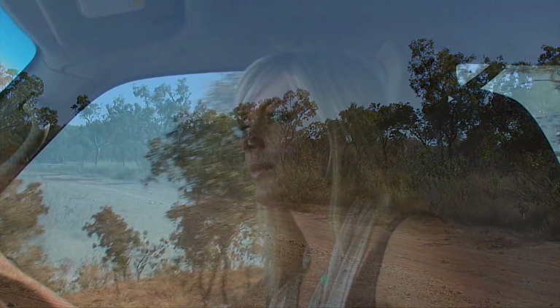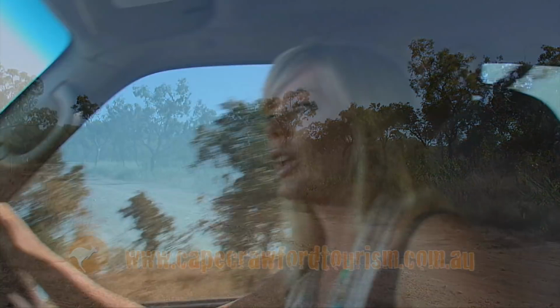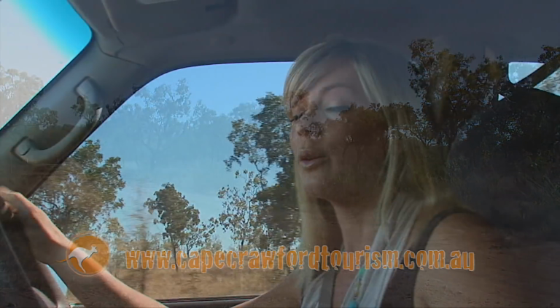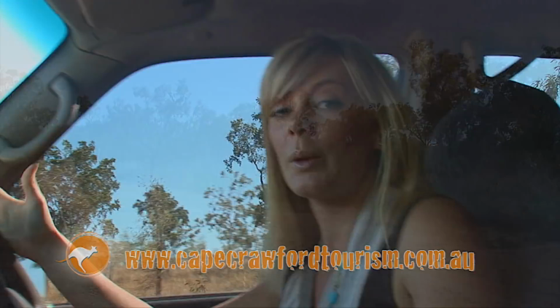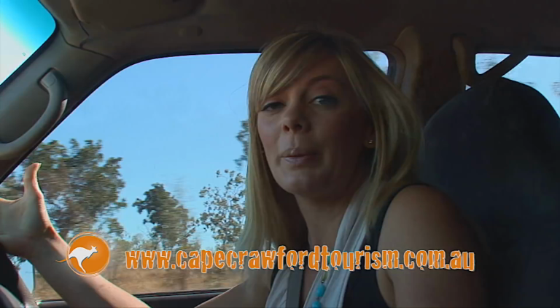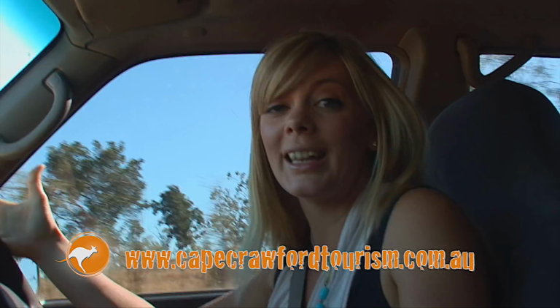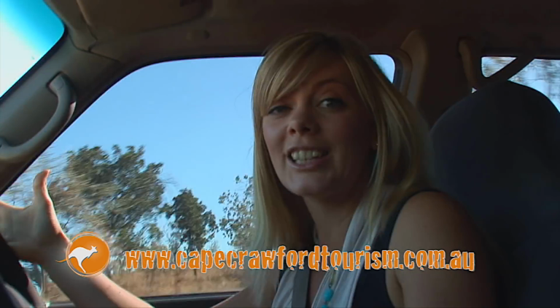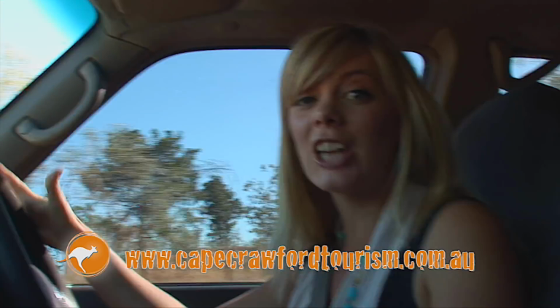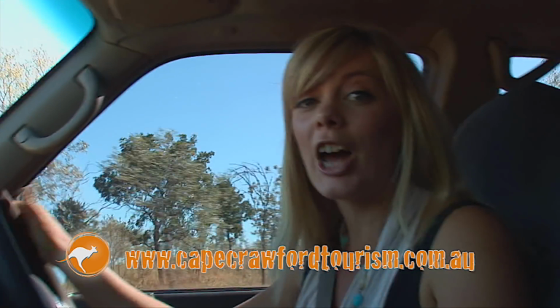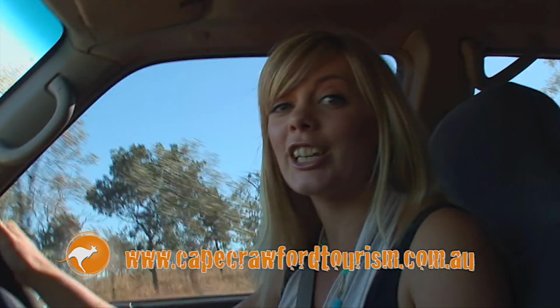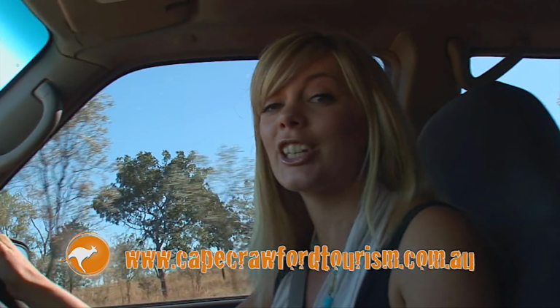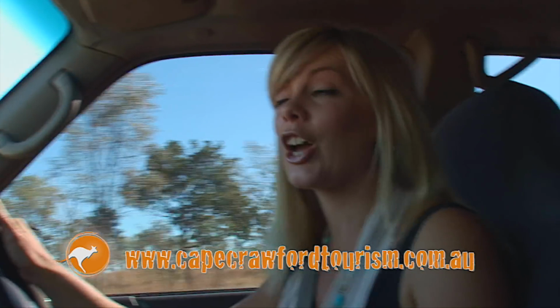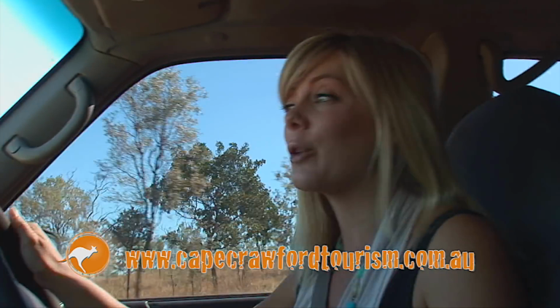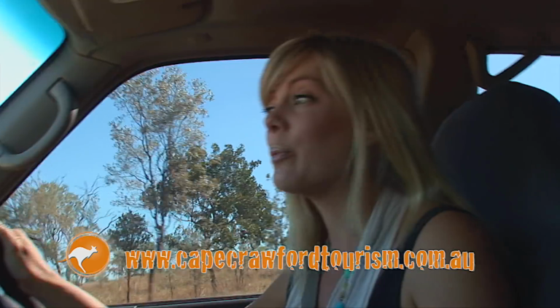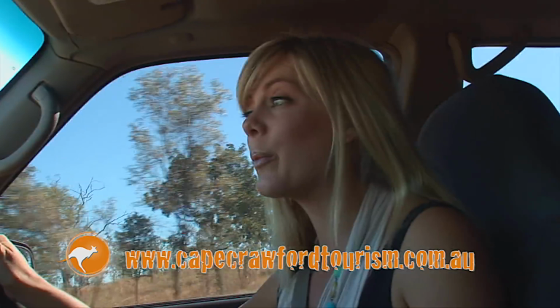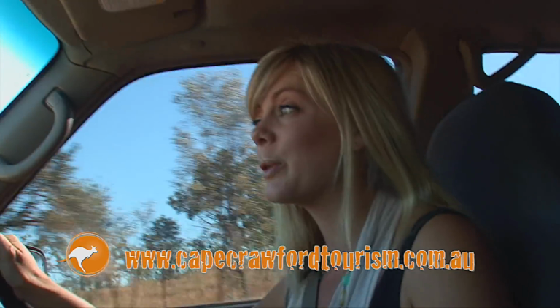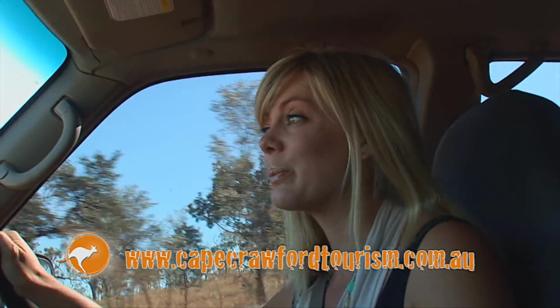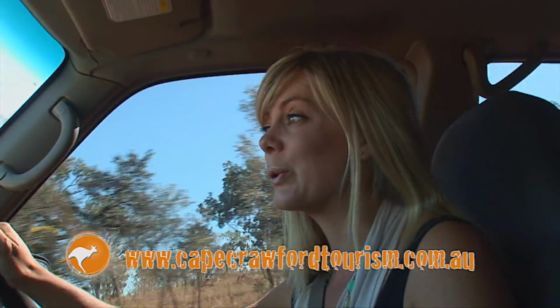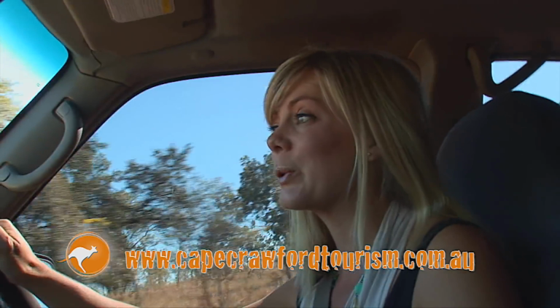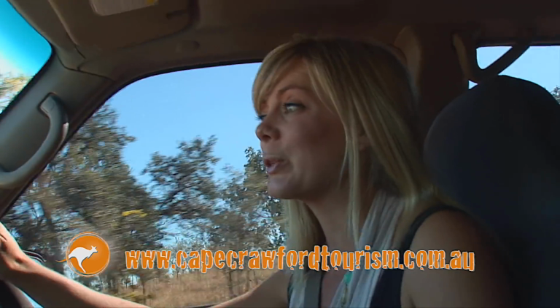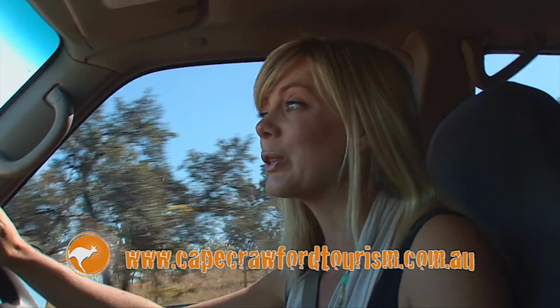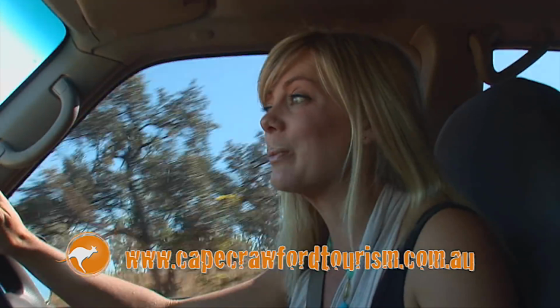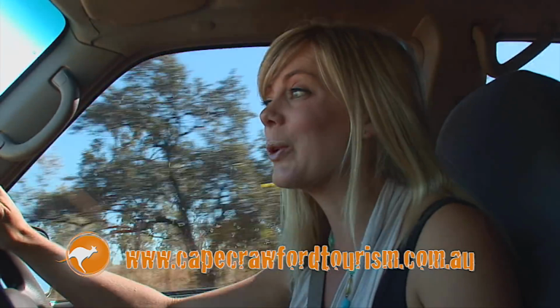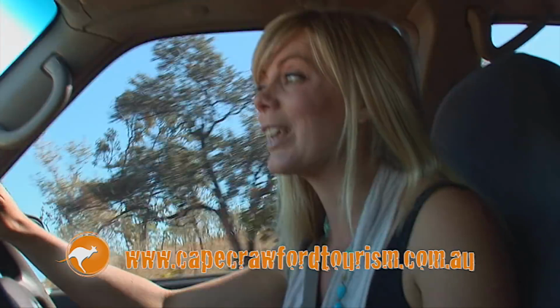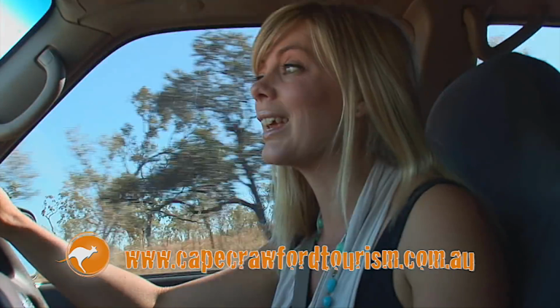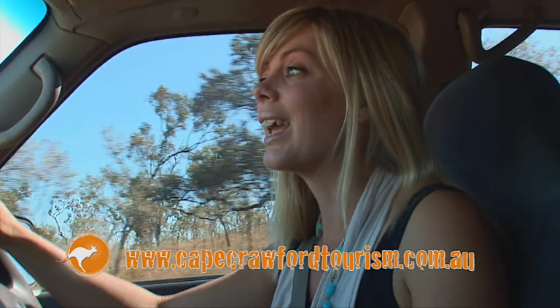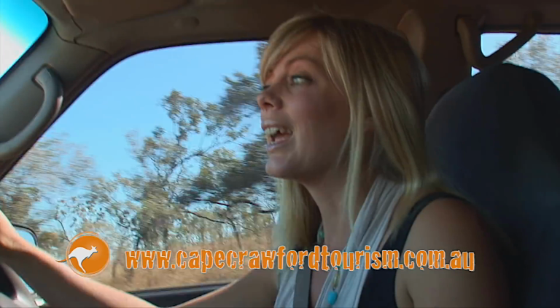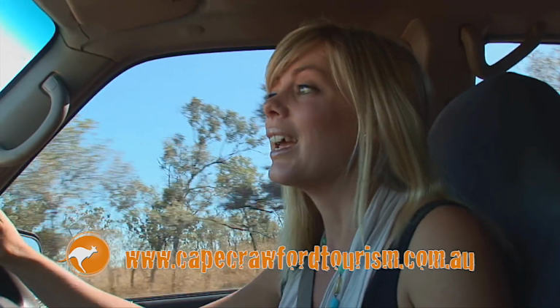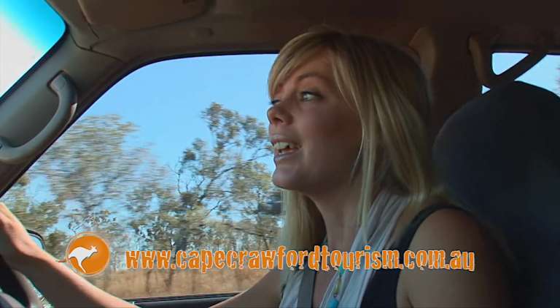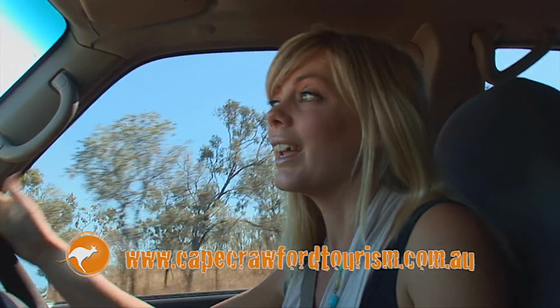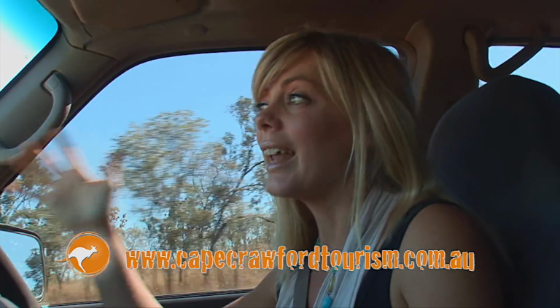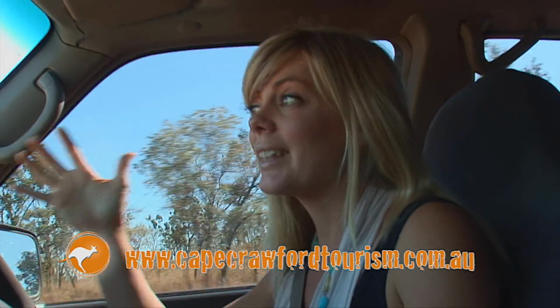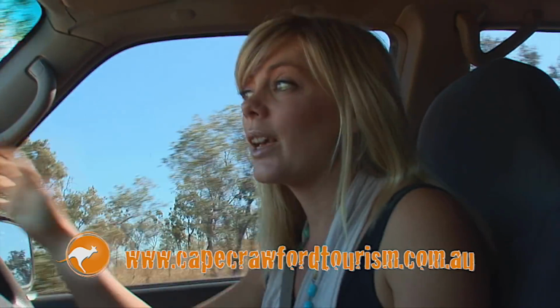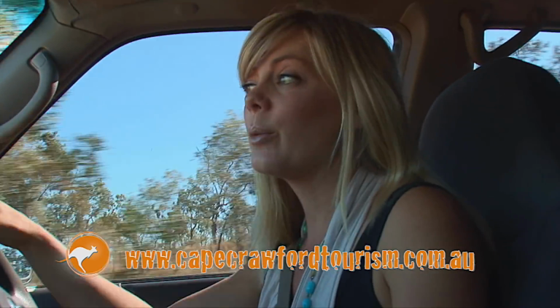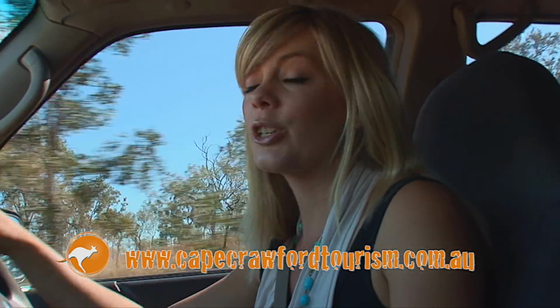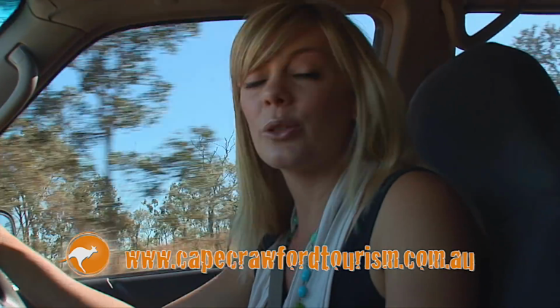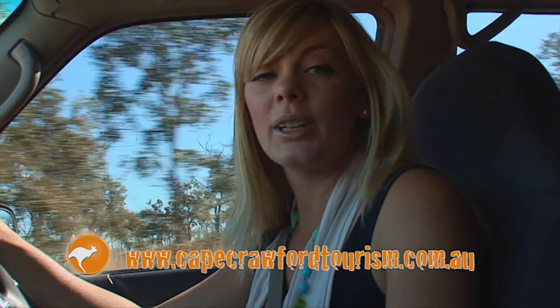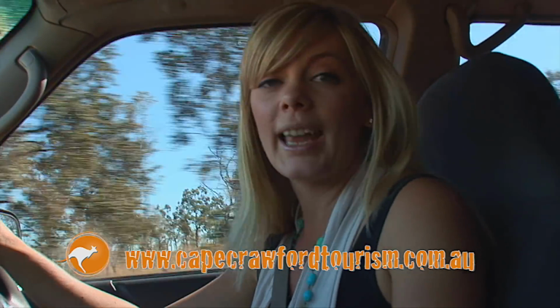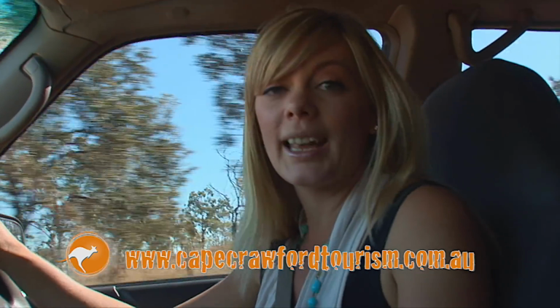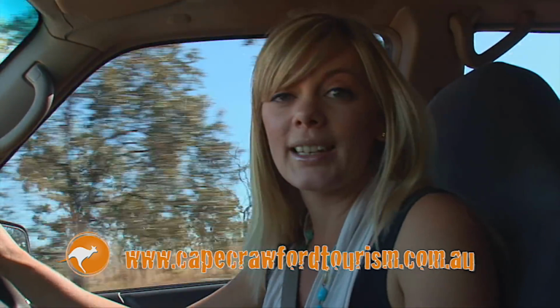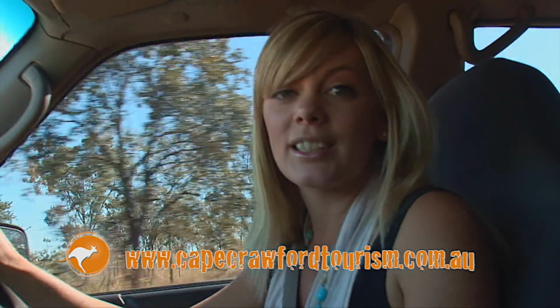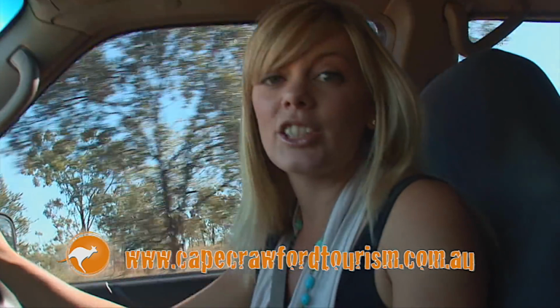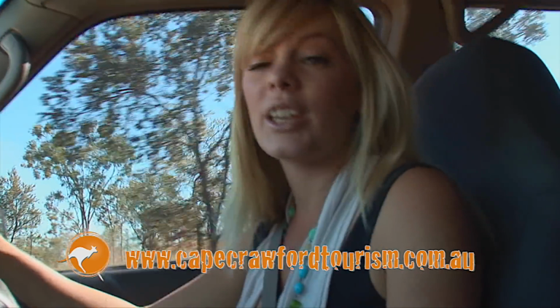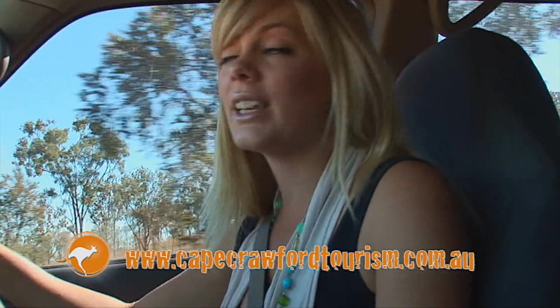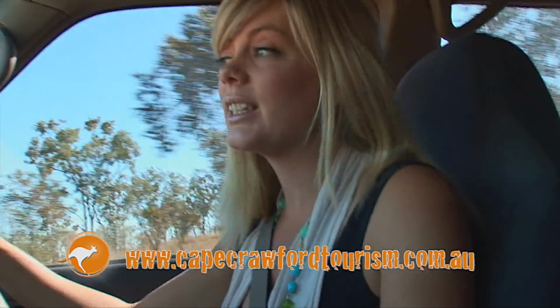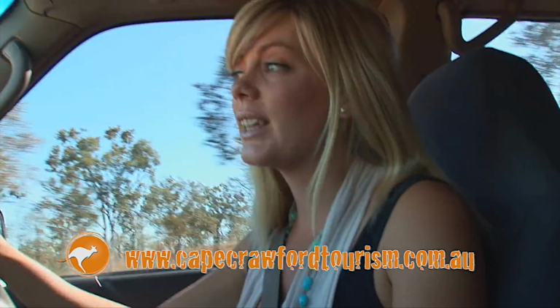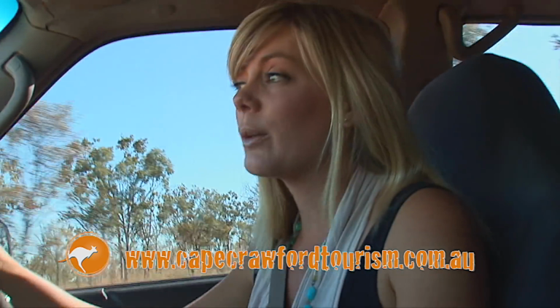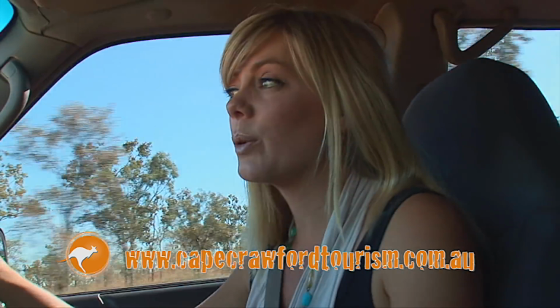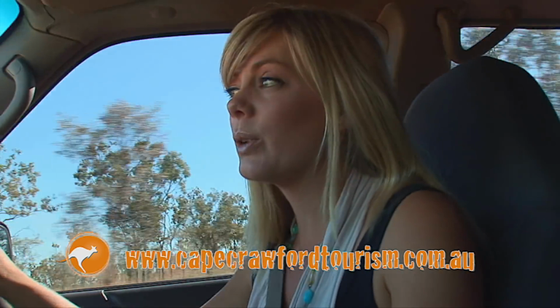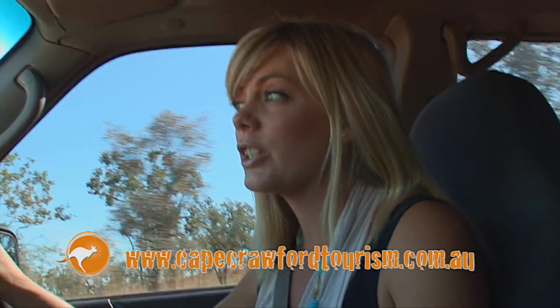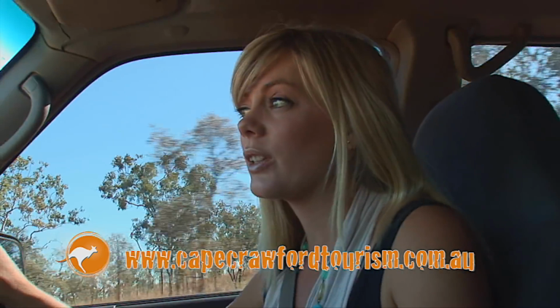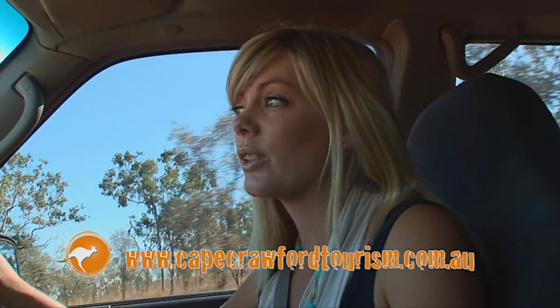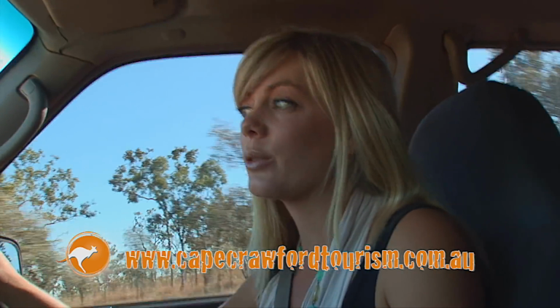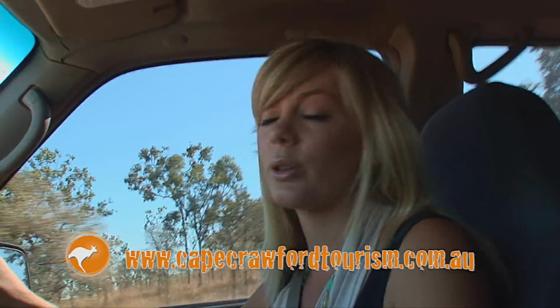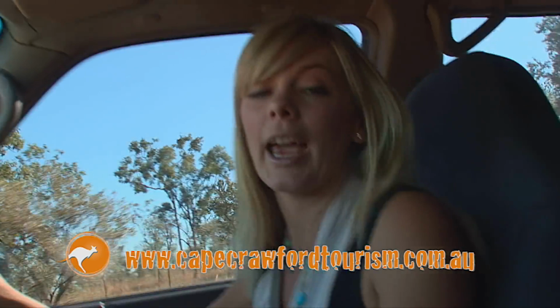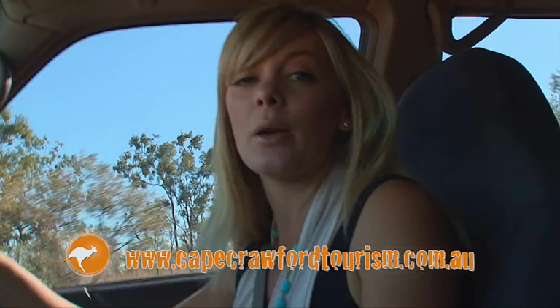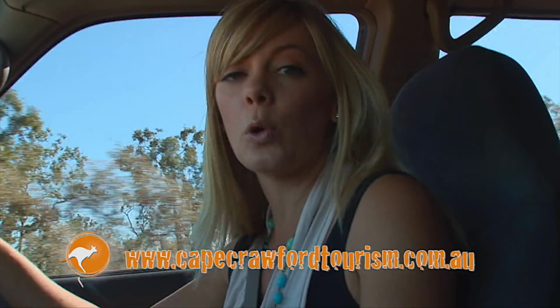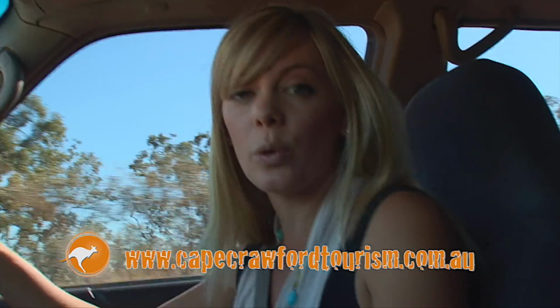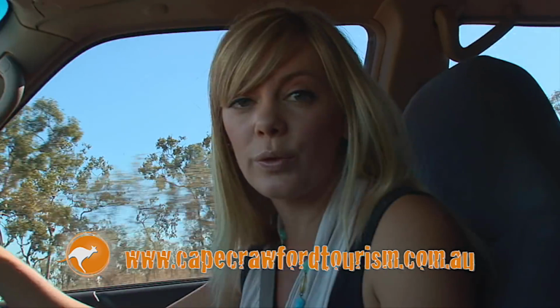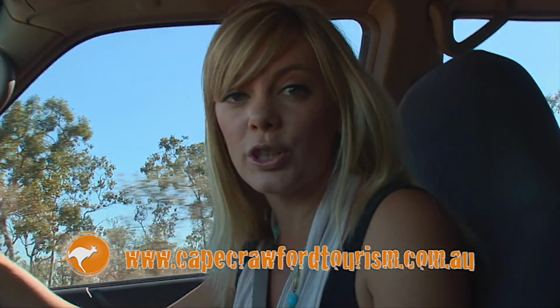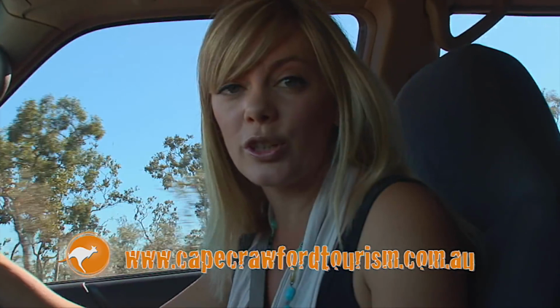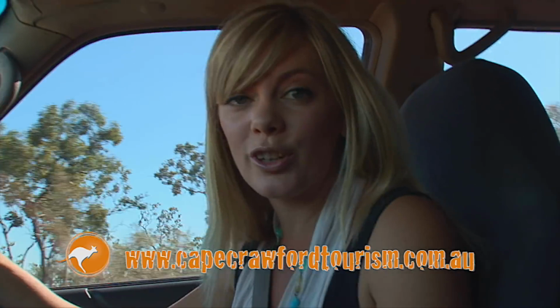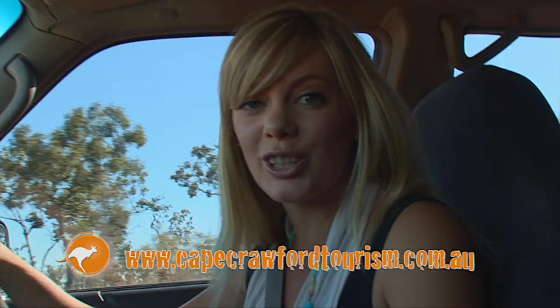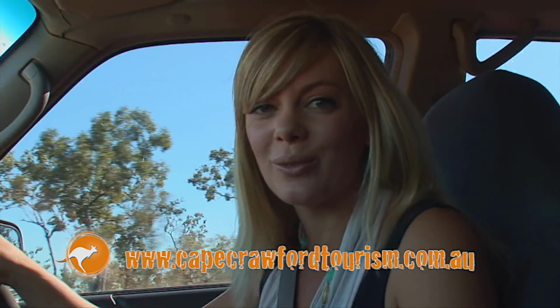I'm a bit excited to go to Poppy's Pools this morning. Now it's Aboriginal land, so you need to get permission through Cape Crawford Tourism.